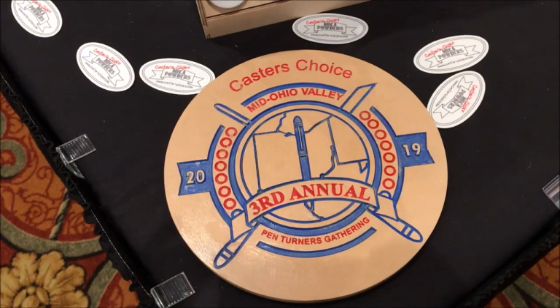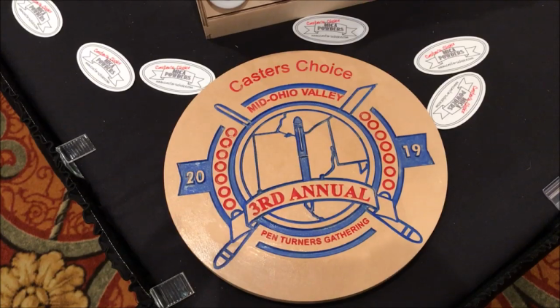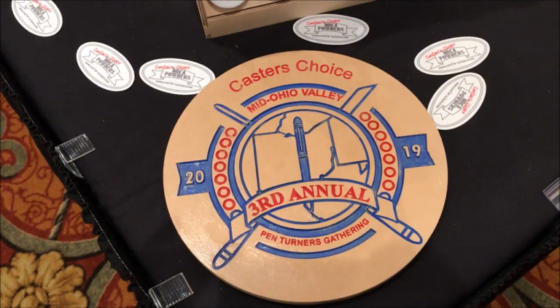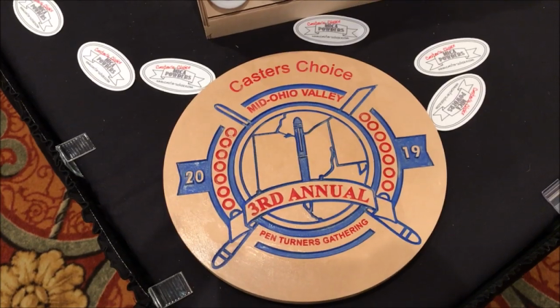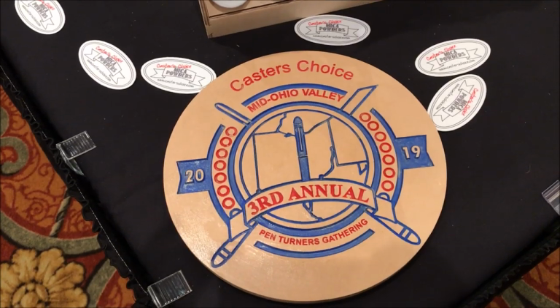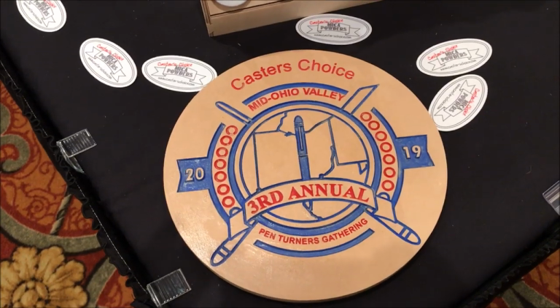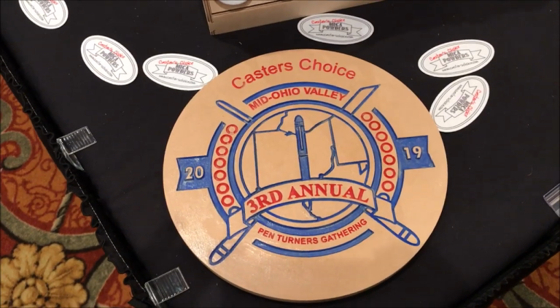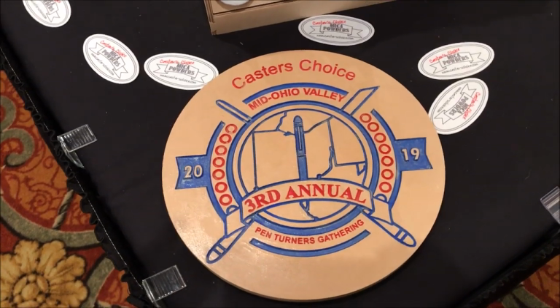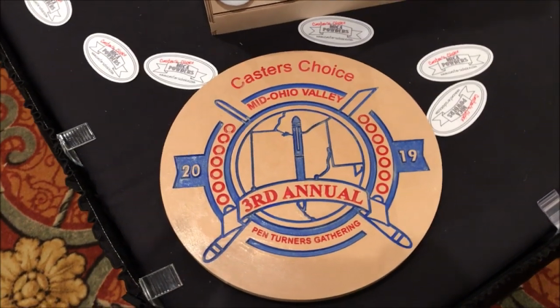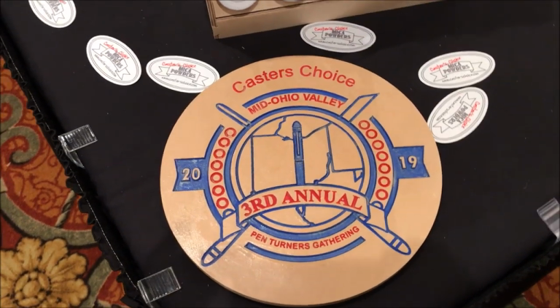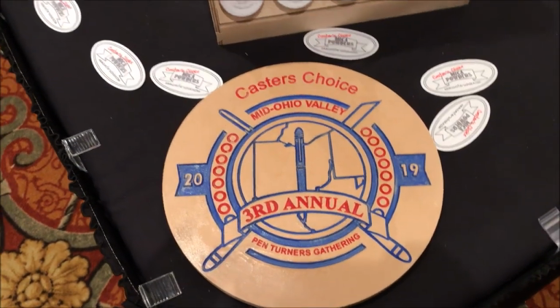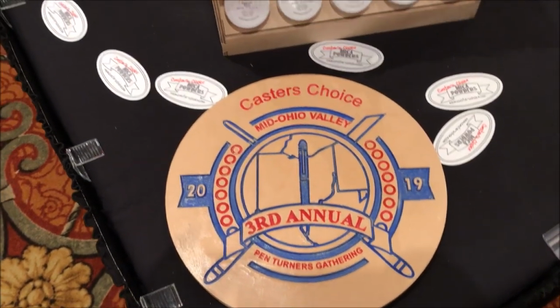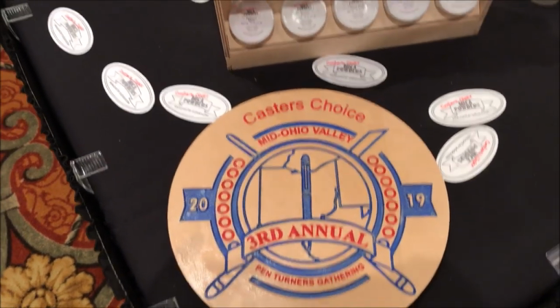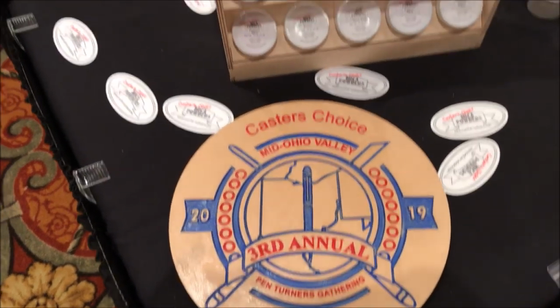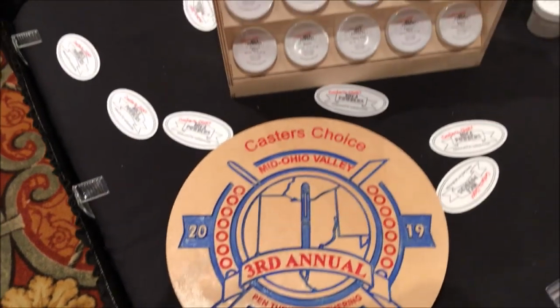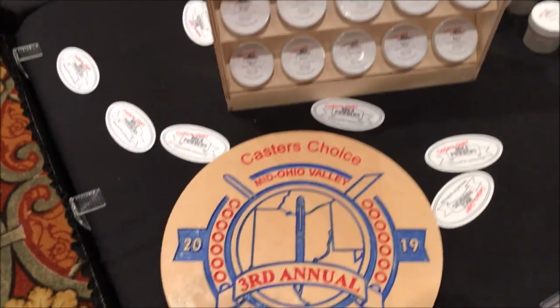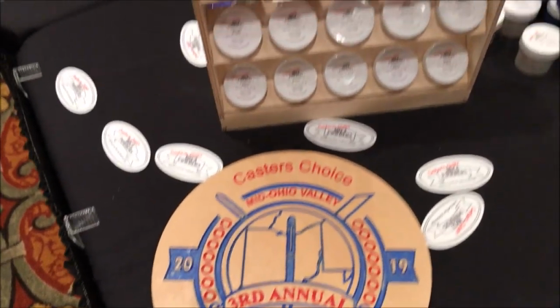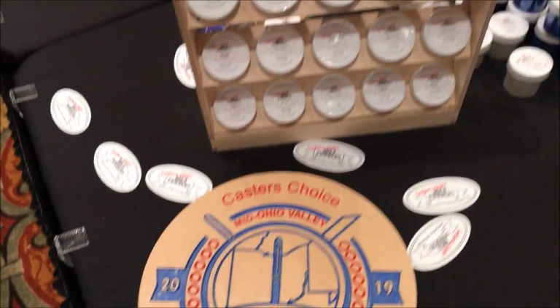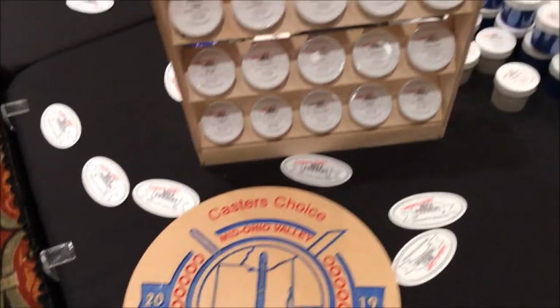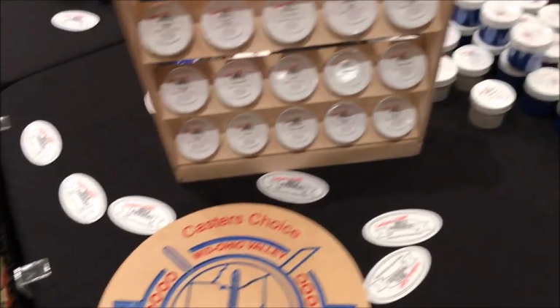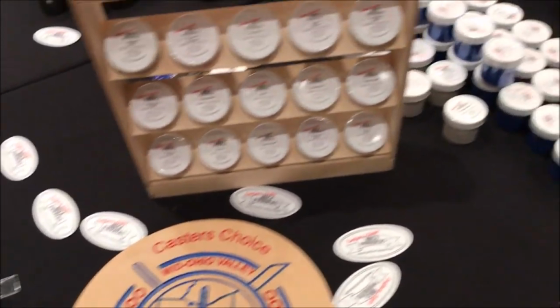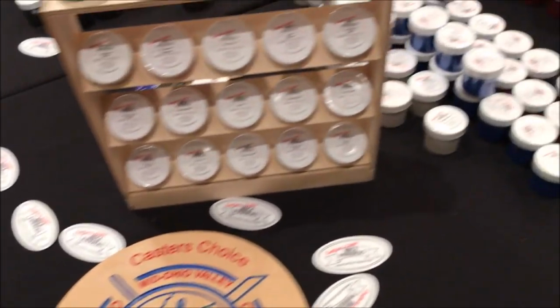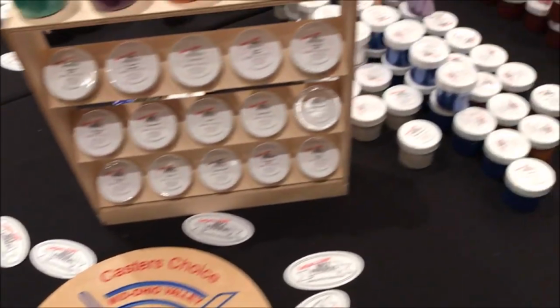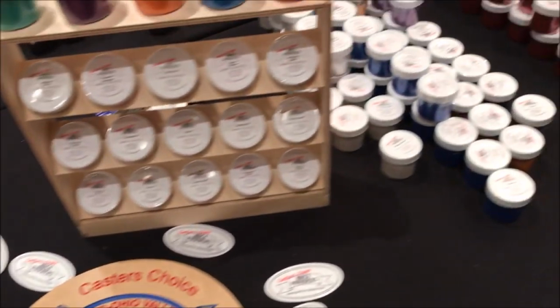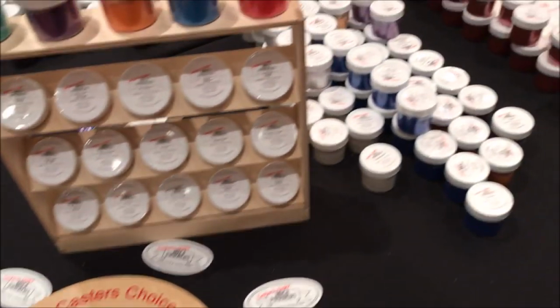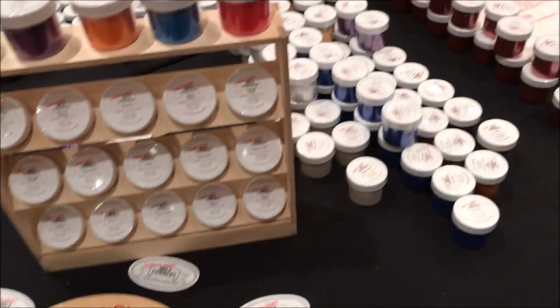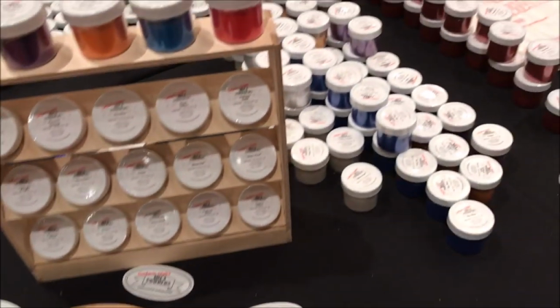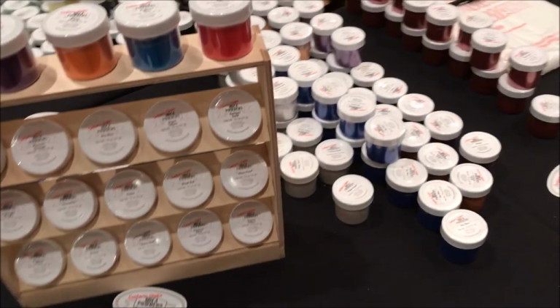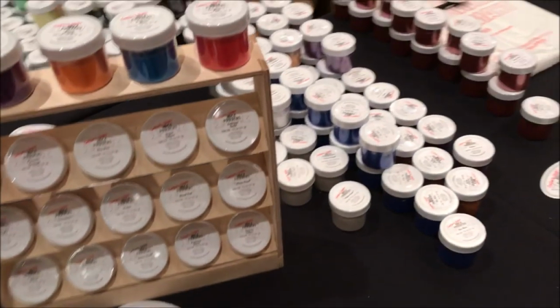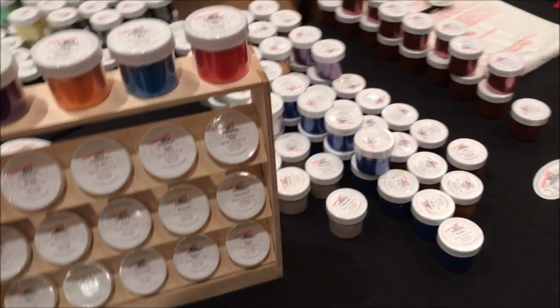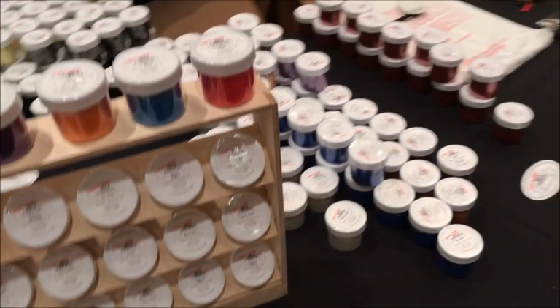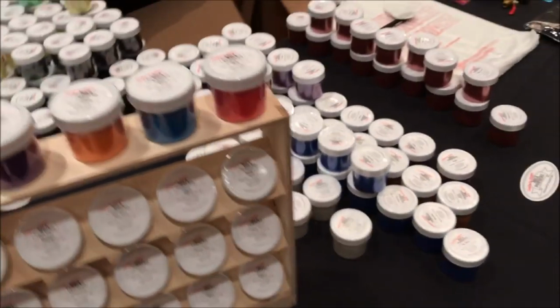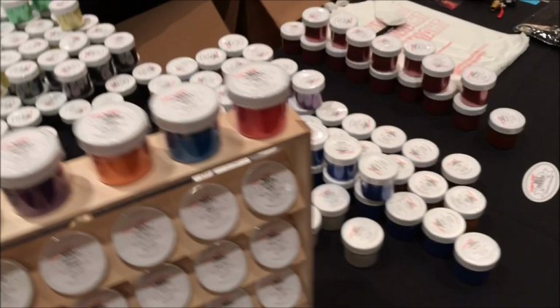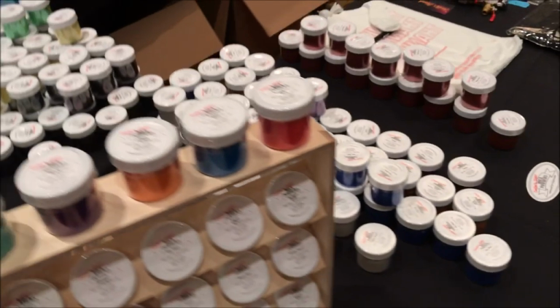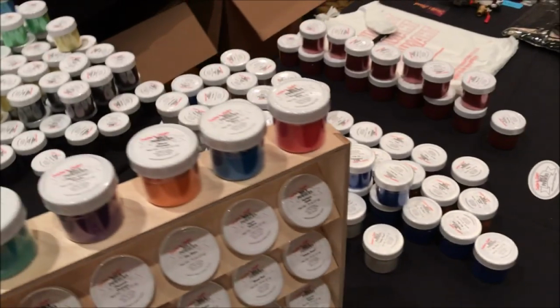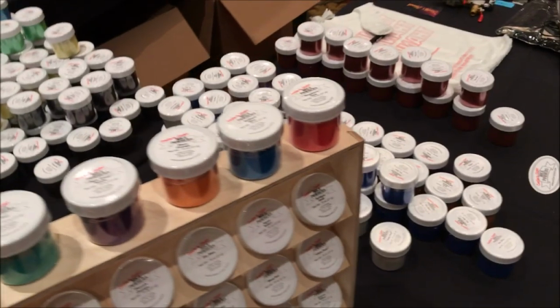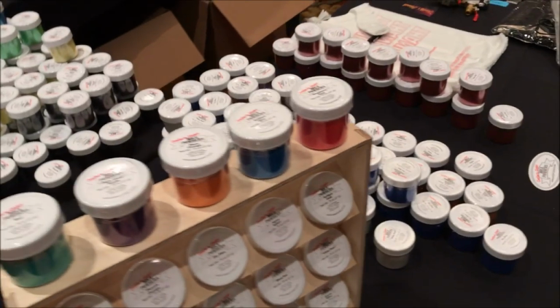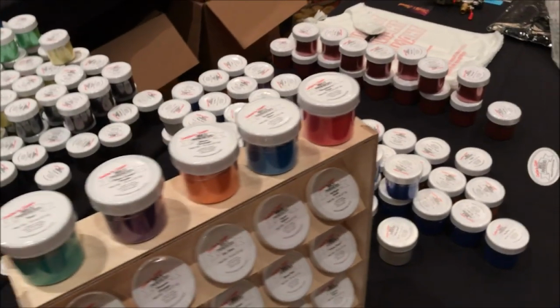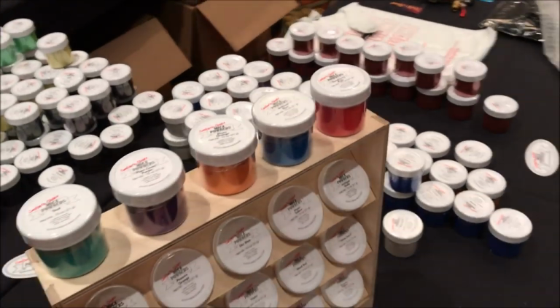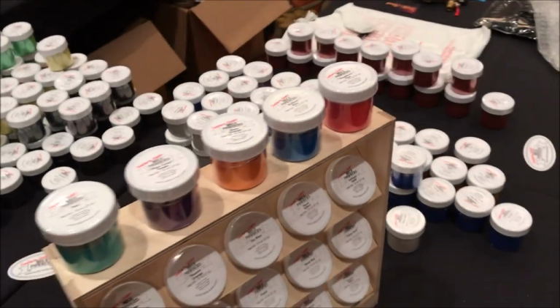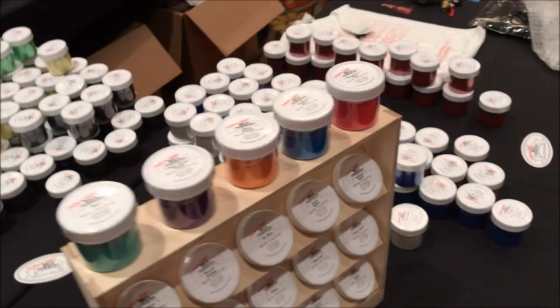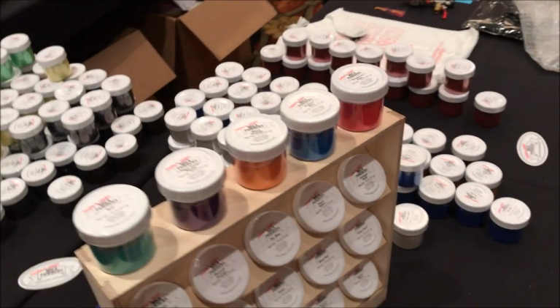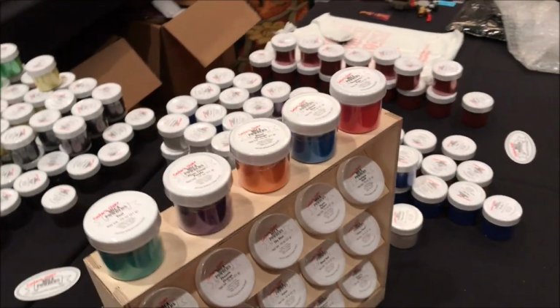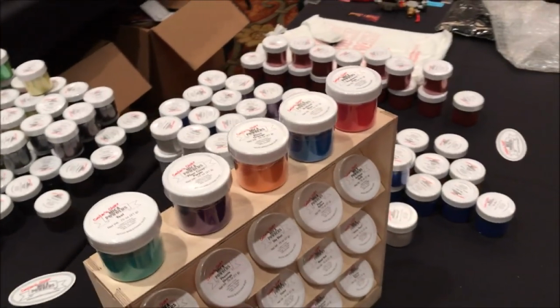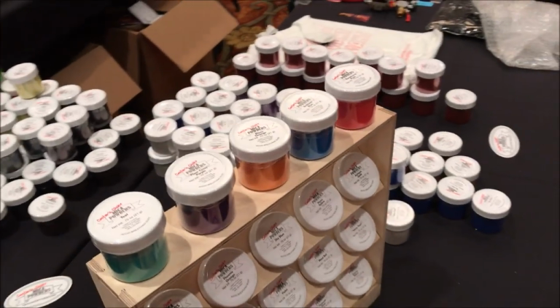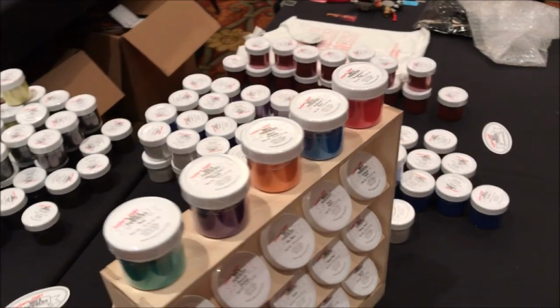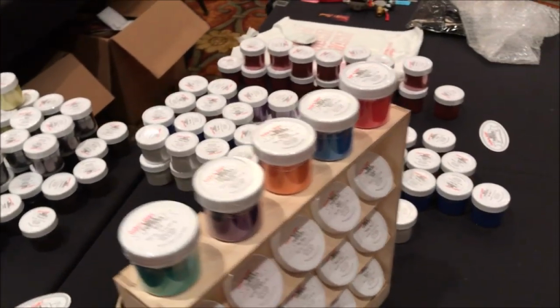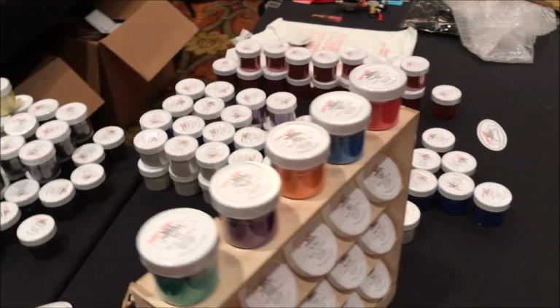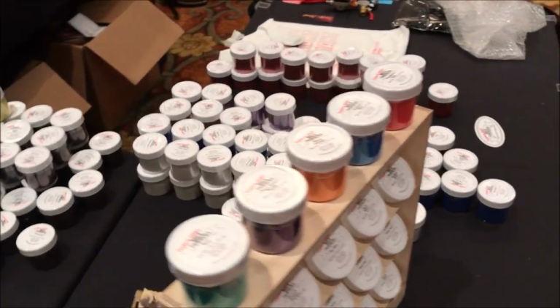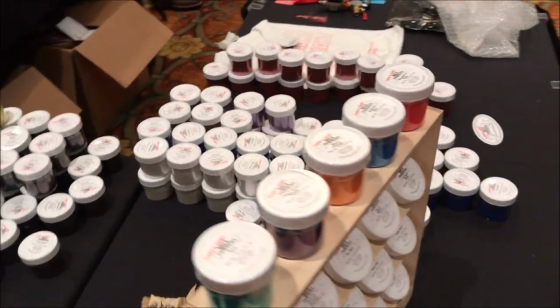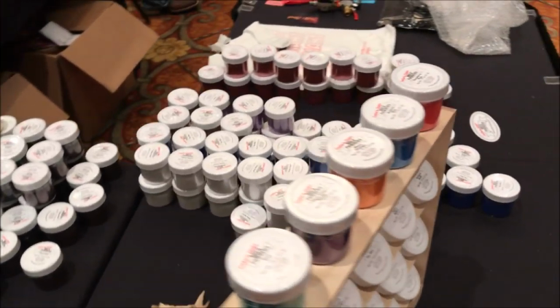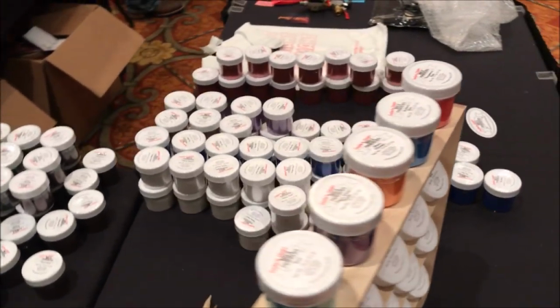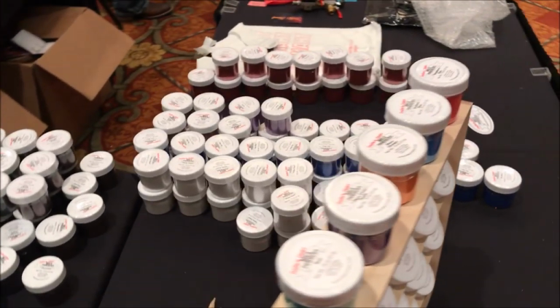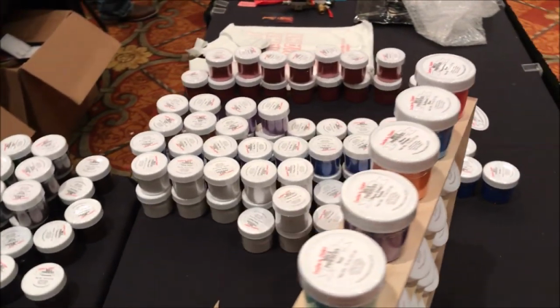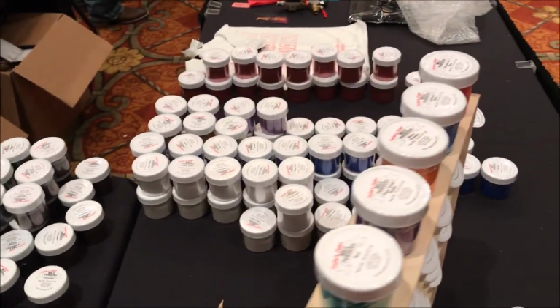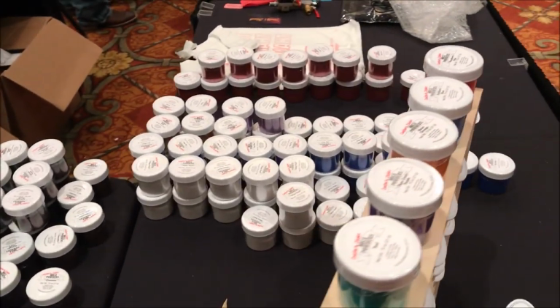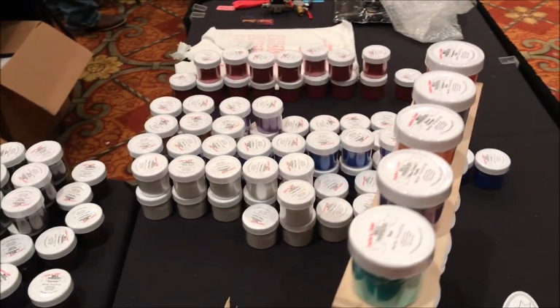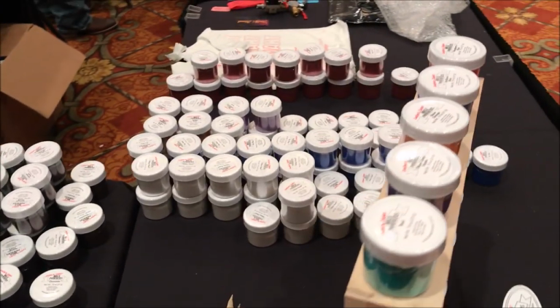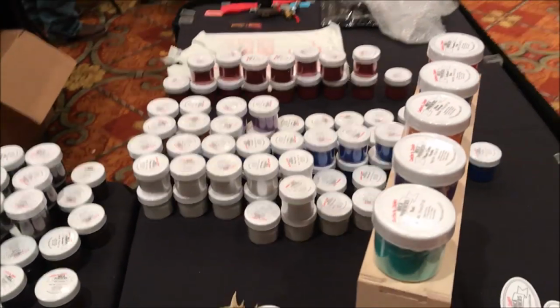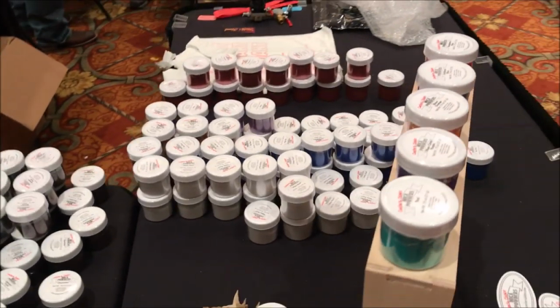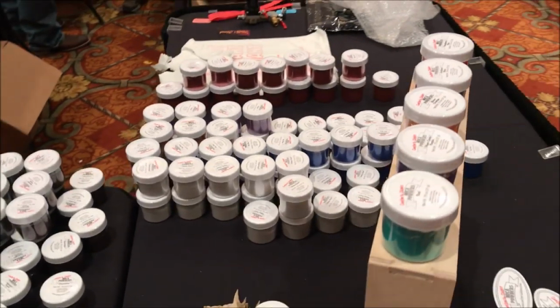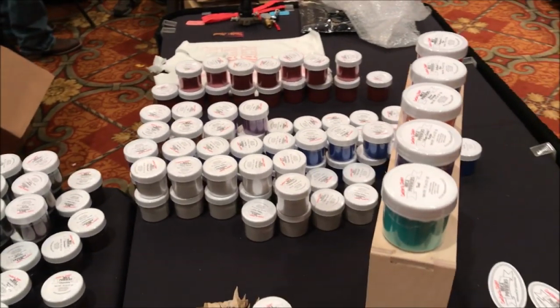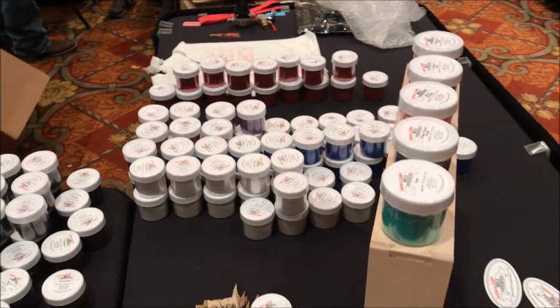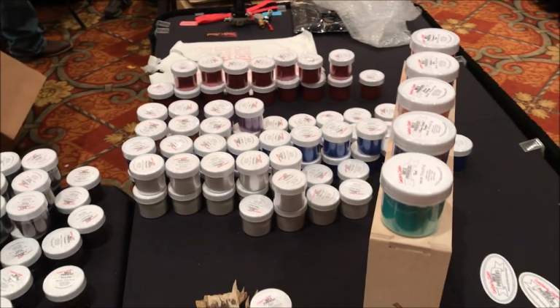This is the Castor's Choice booth. They've got all of their mica powders — you can get powders in pretty much any color you can imagine.